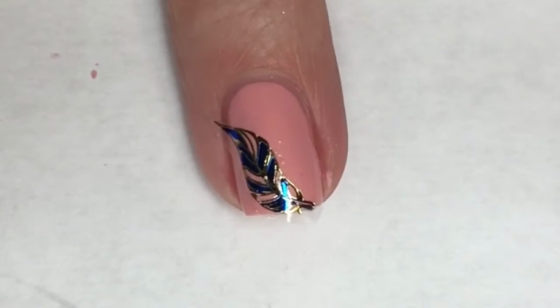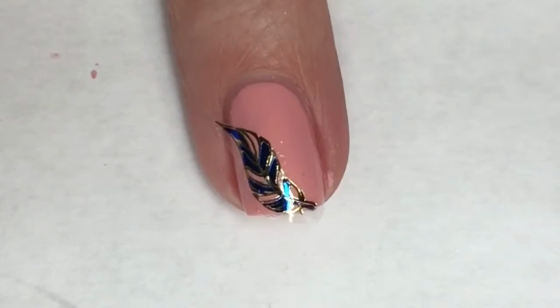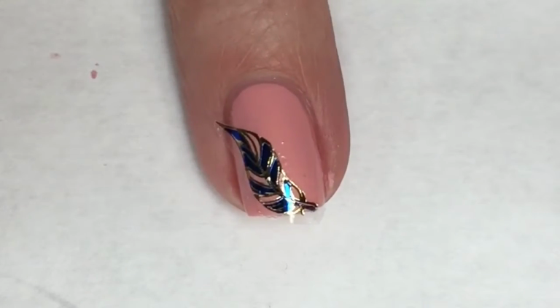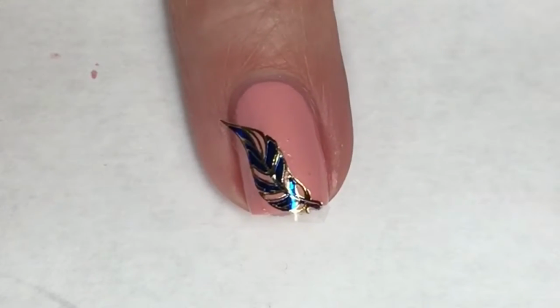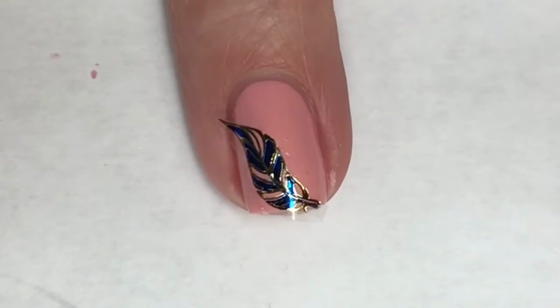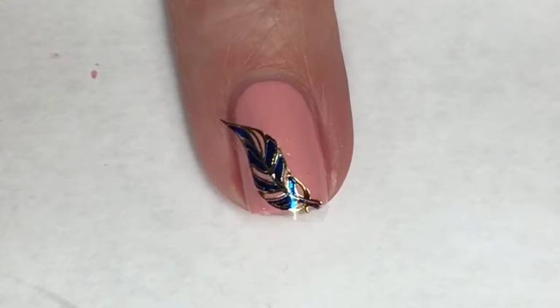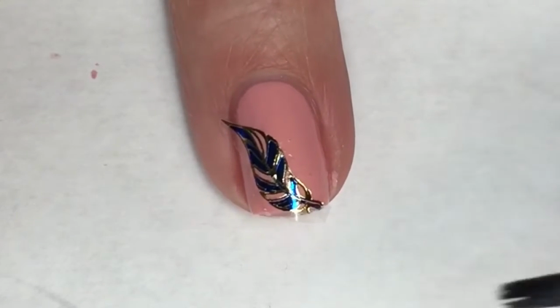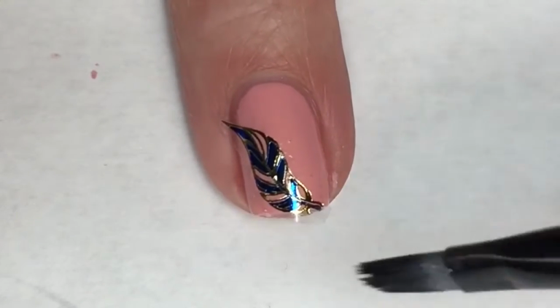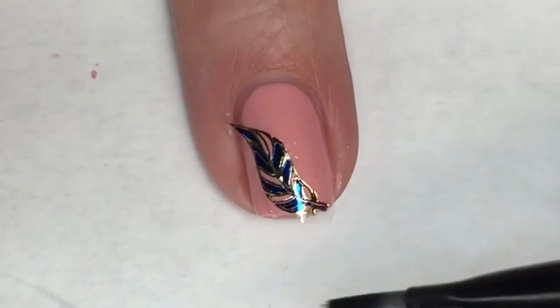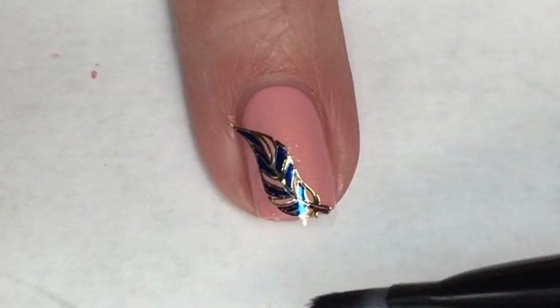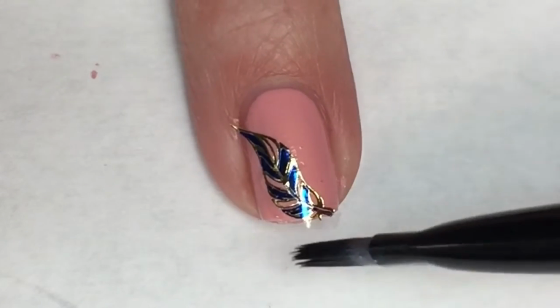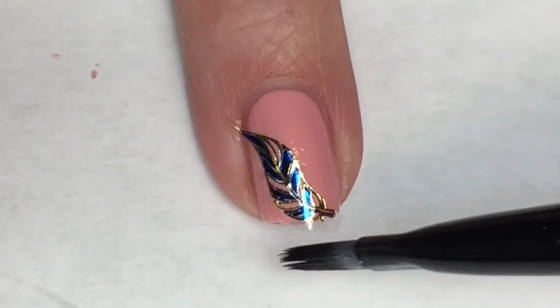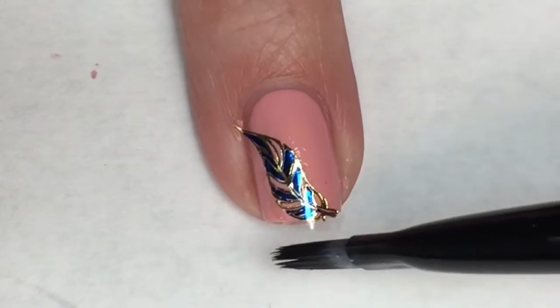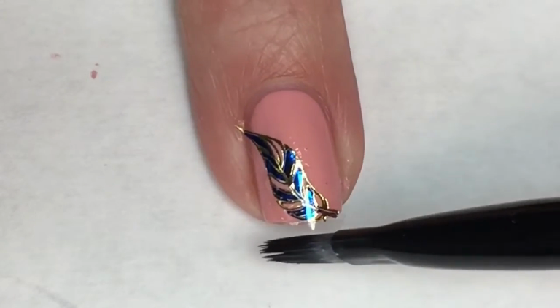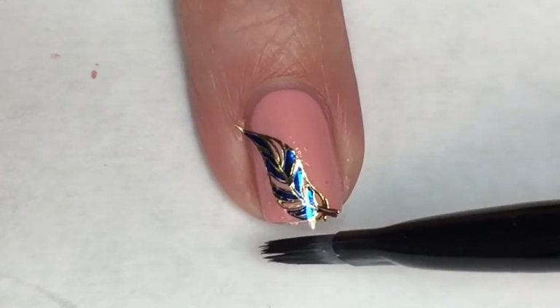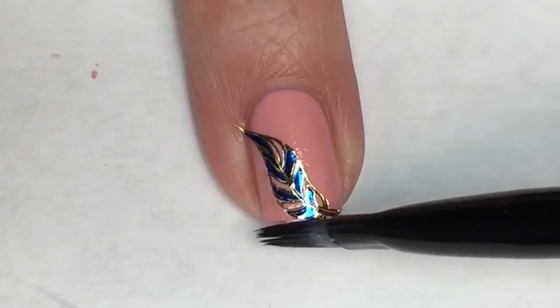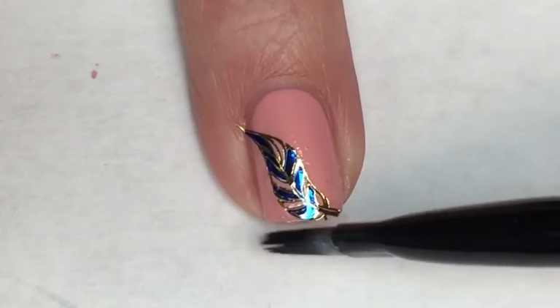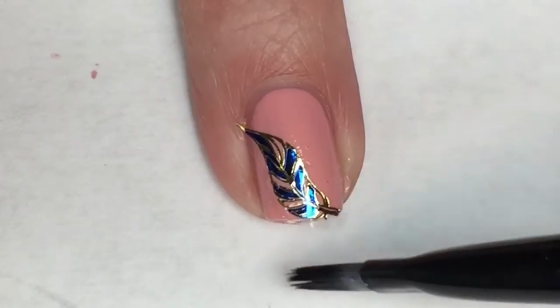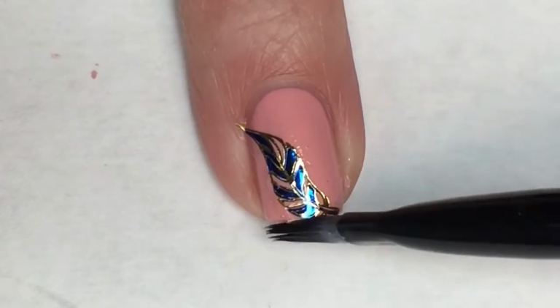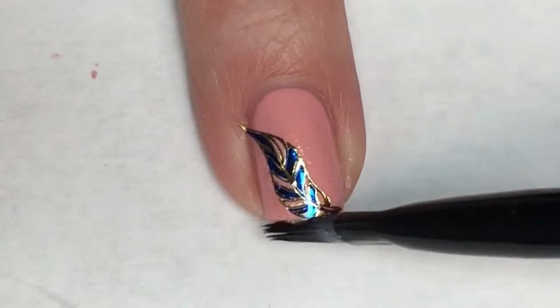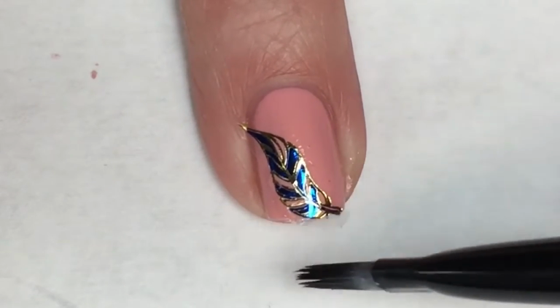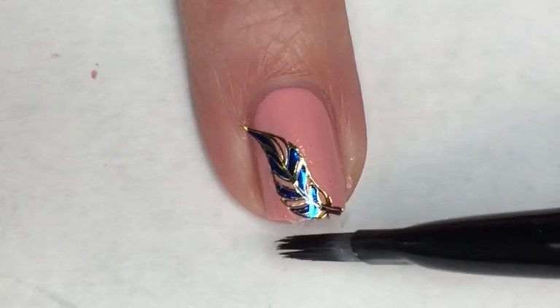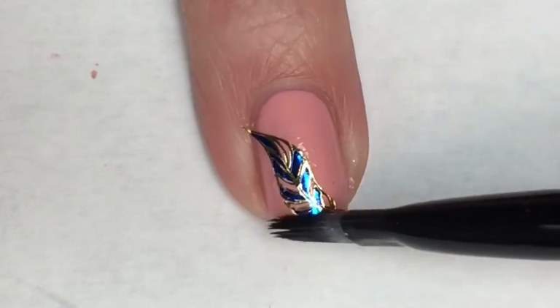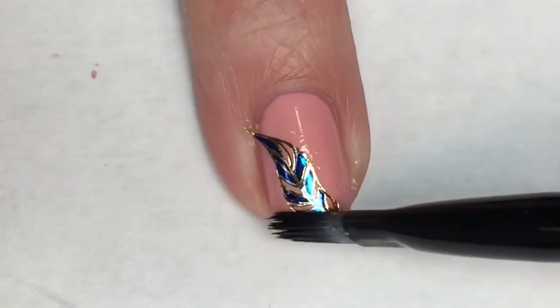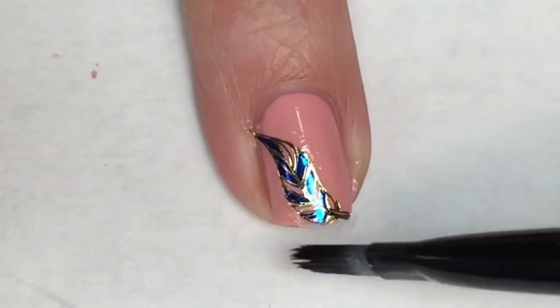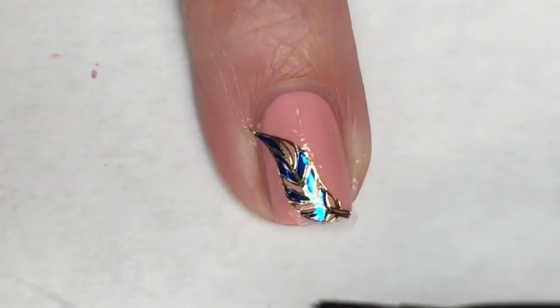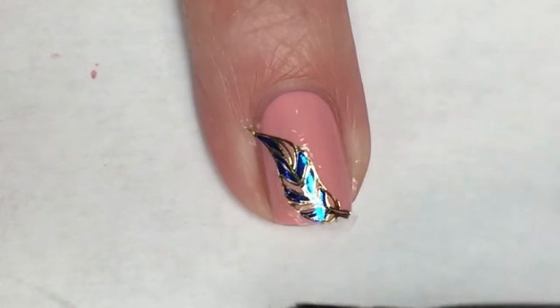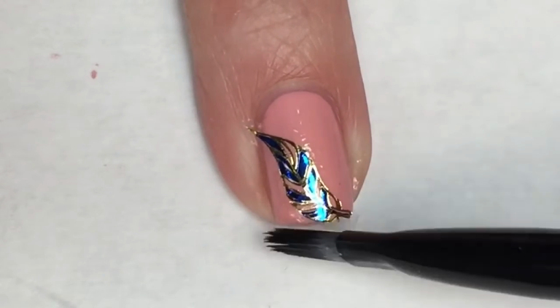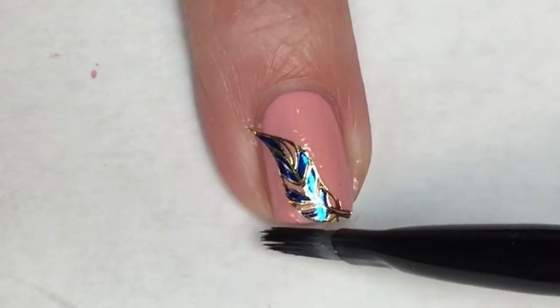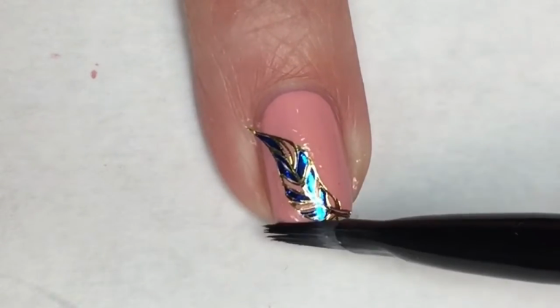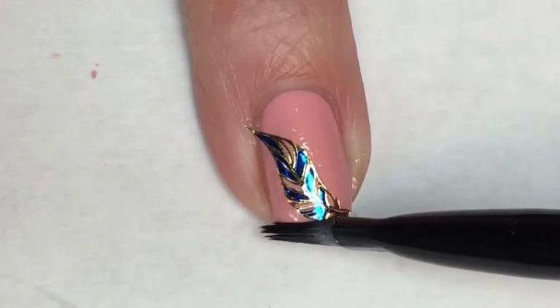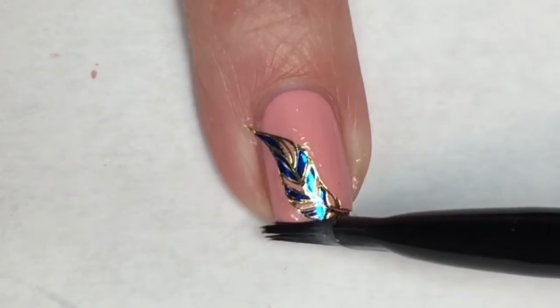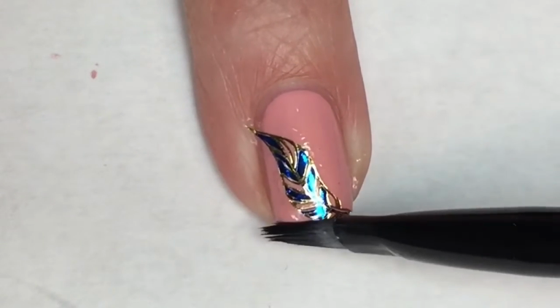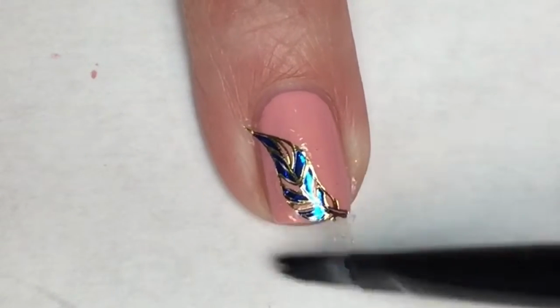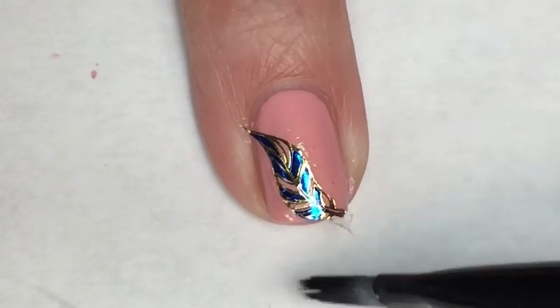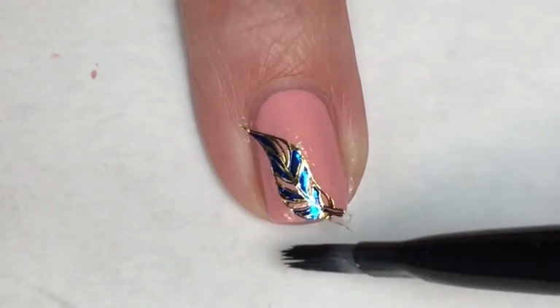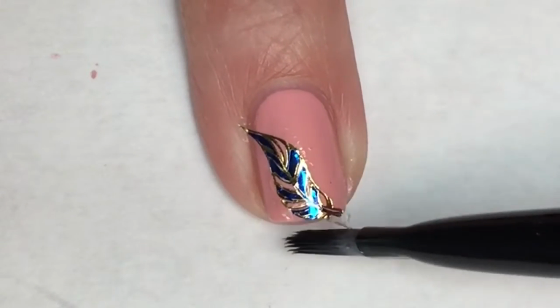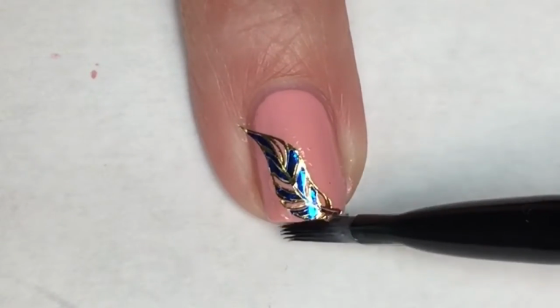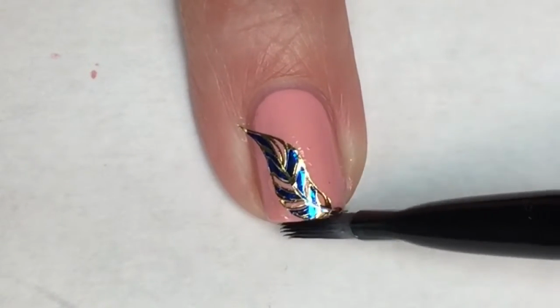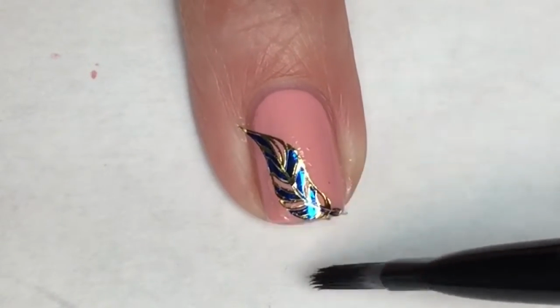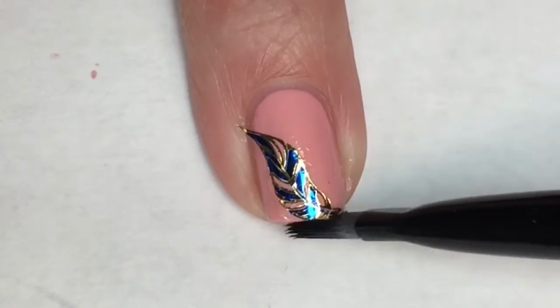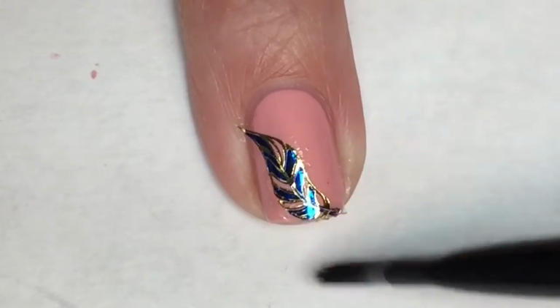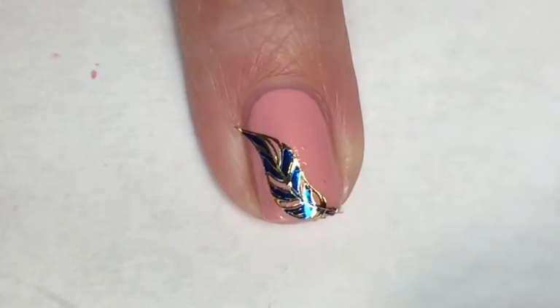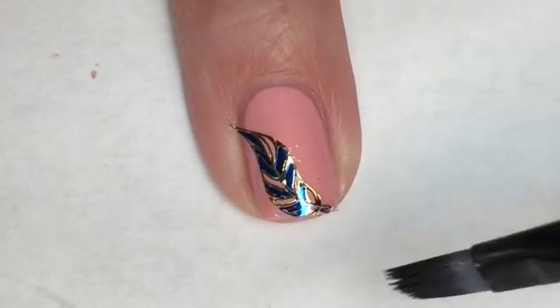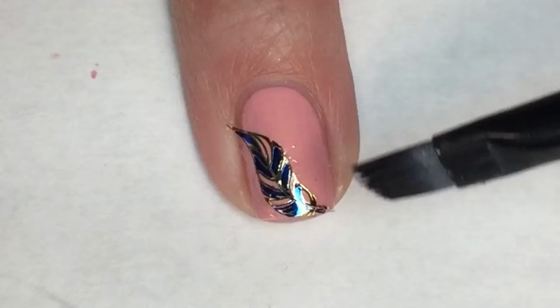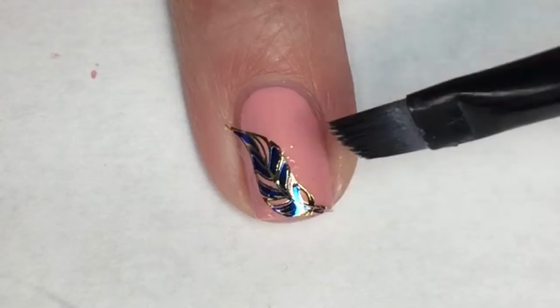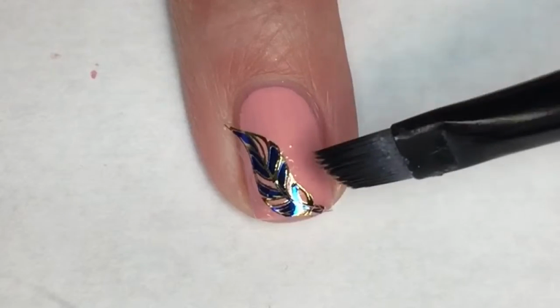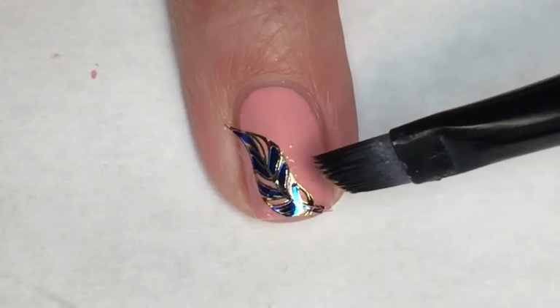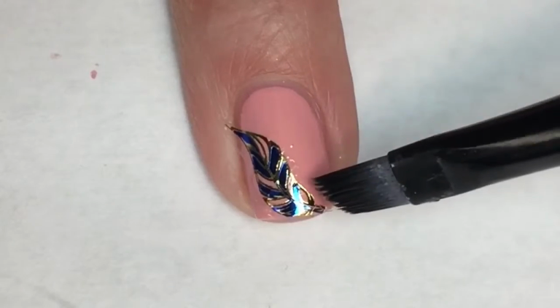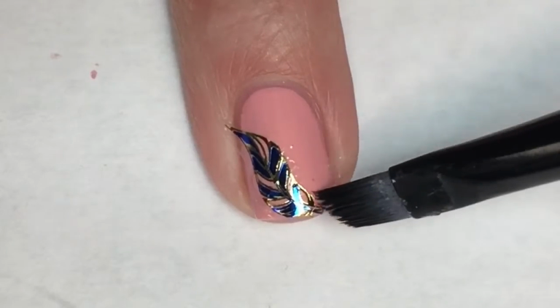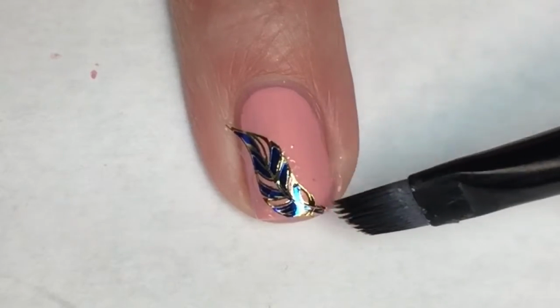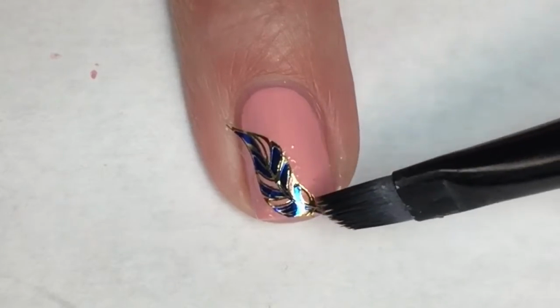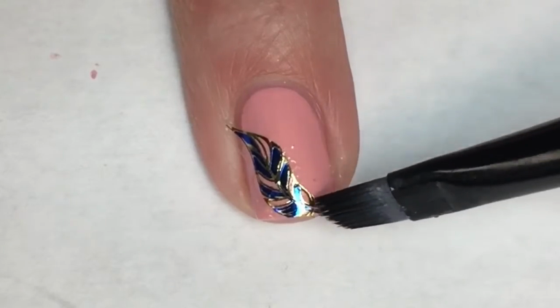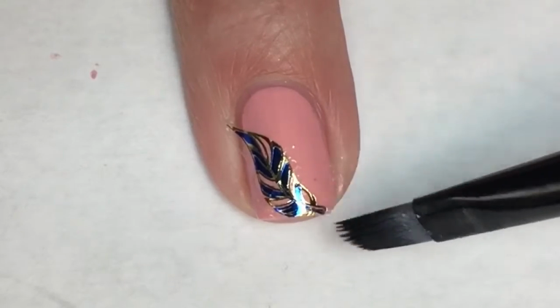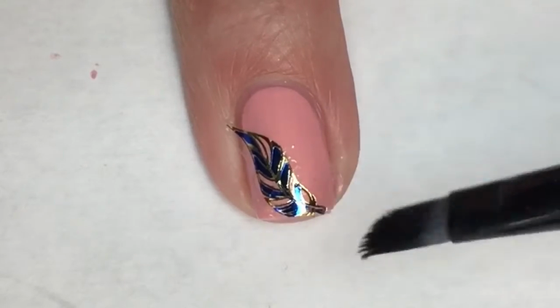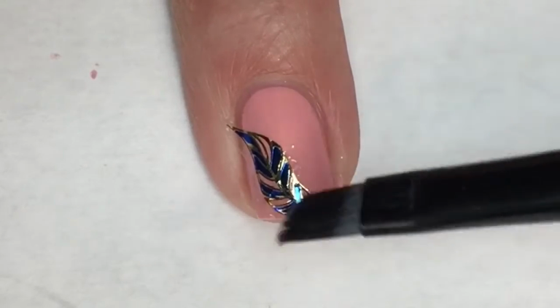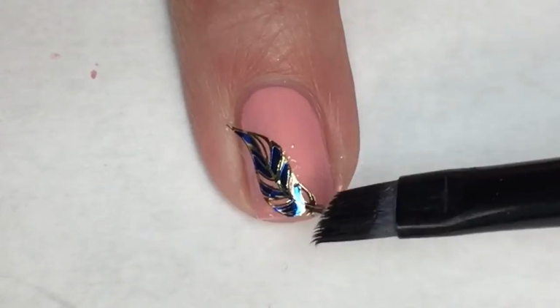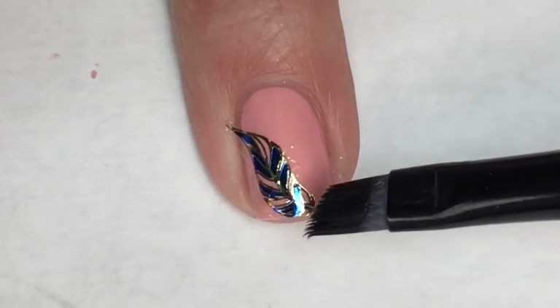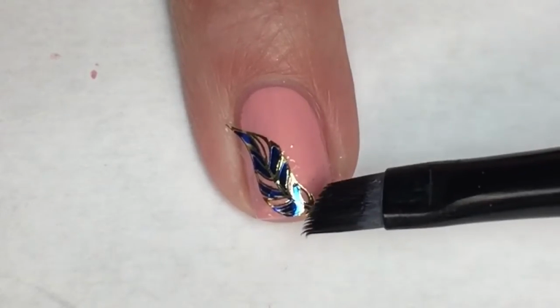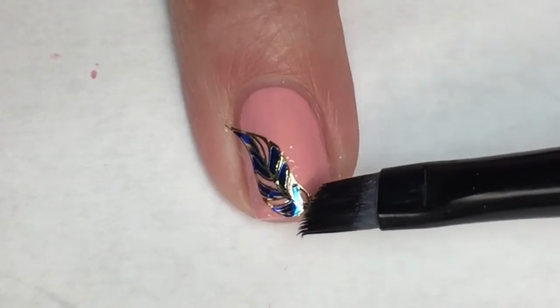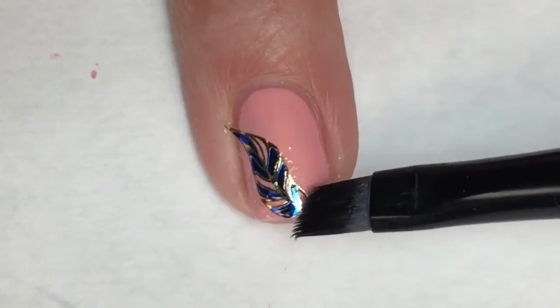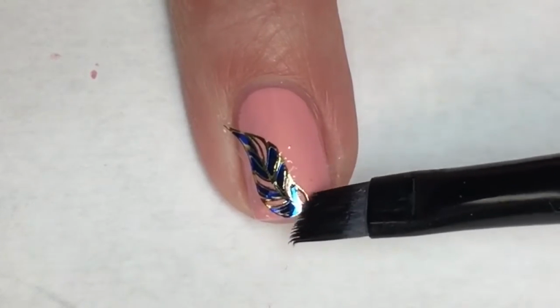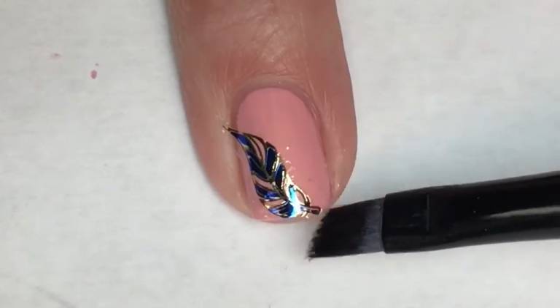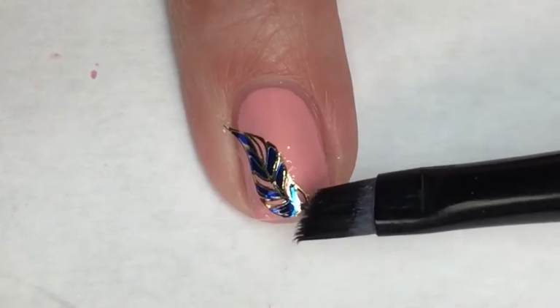Then with some acetone on a cleanup brush here, I'm just dabbing this on the water decal to melt it to my nail.